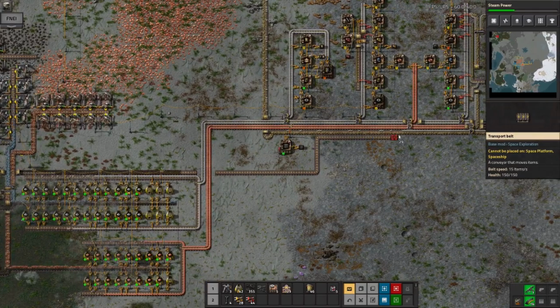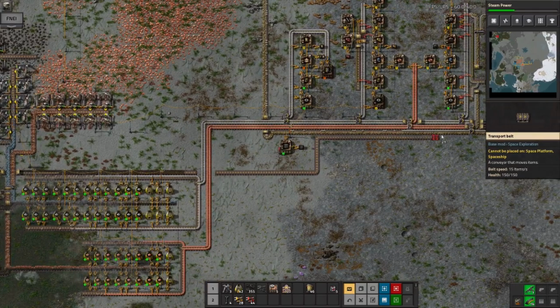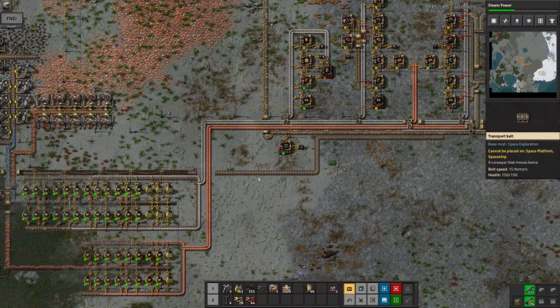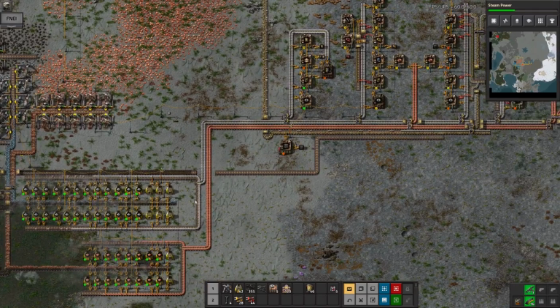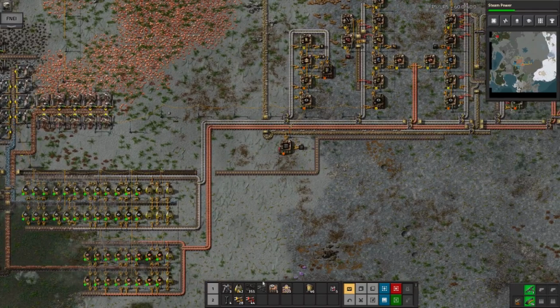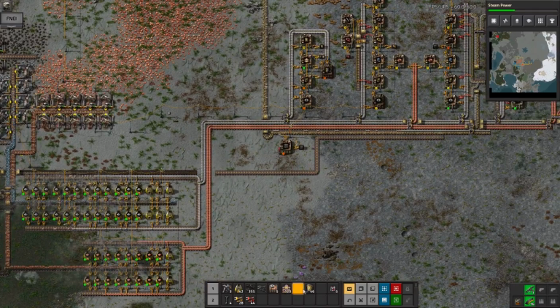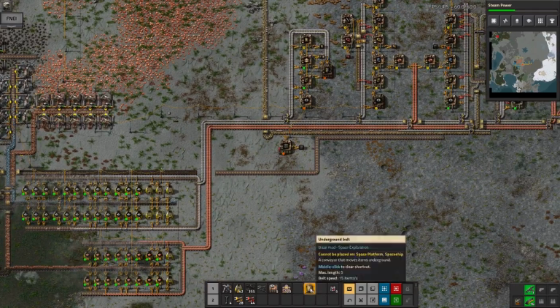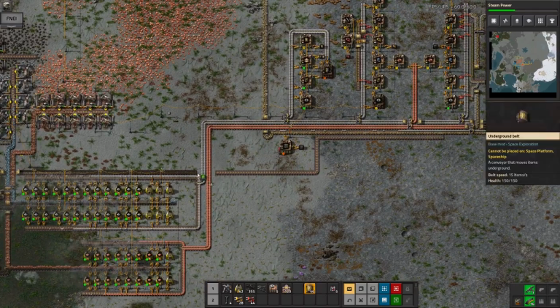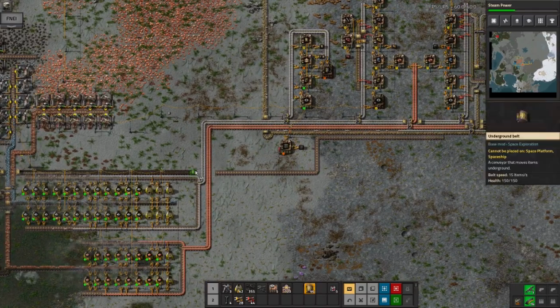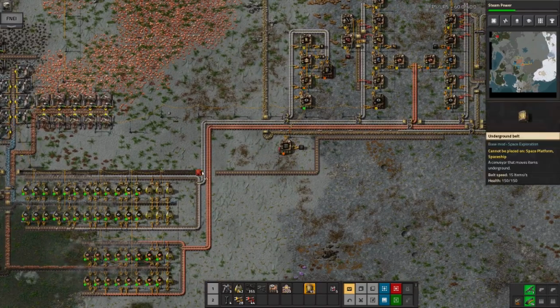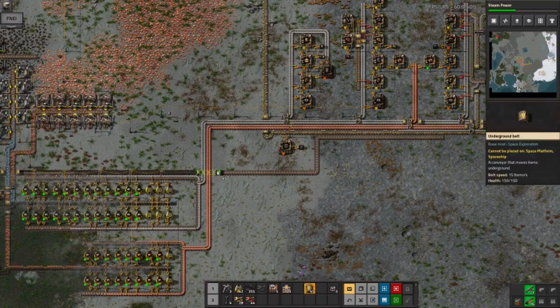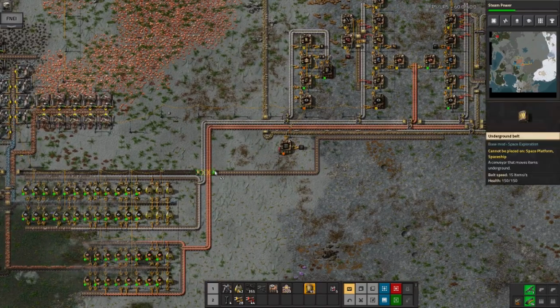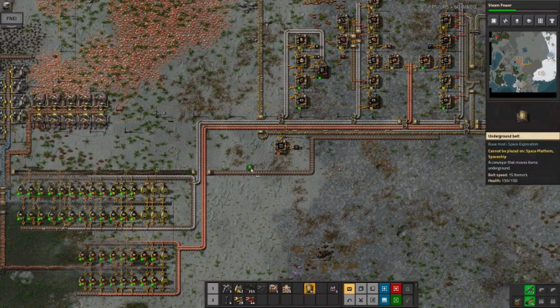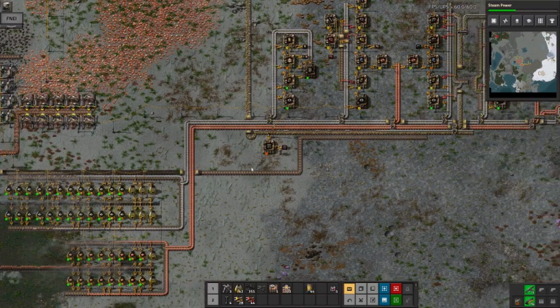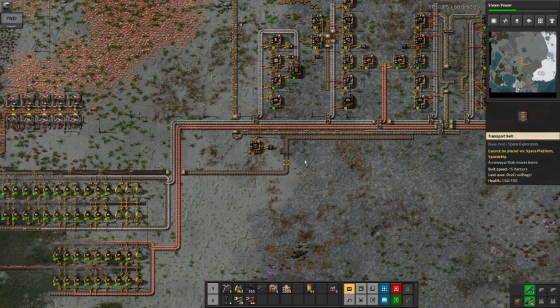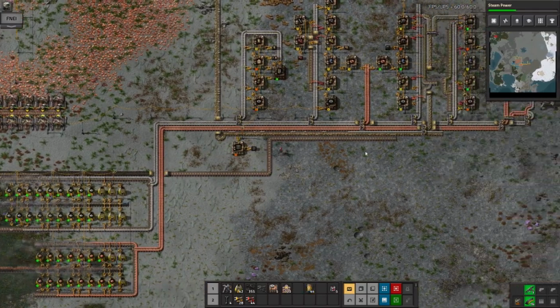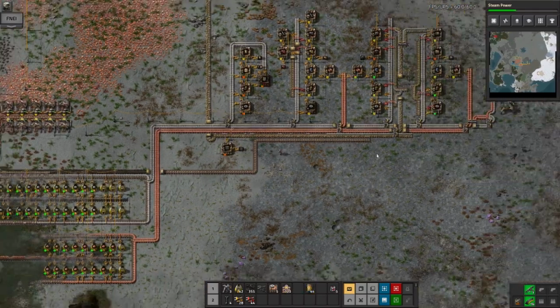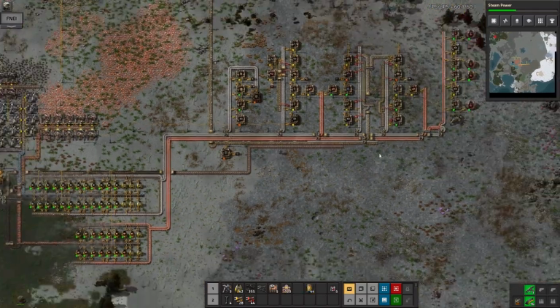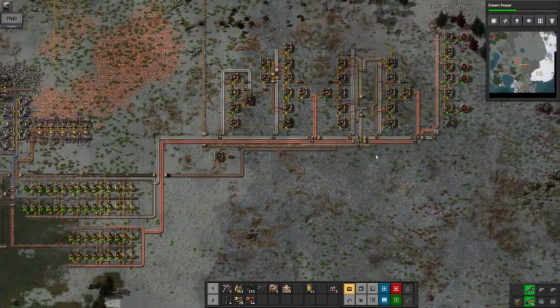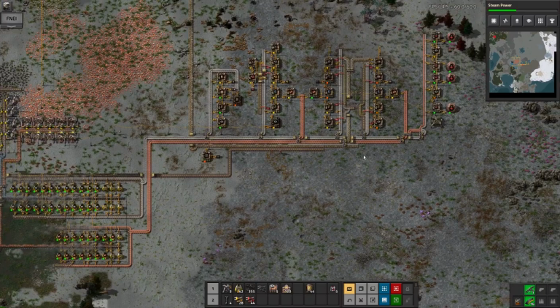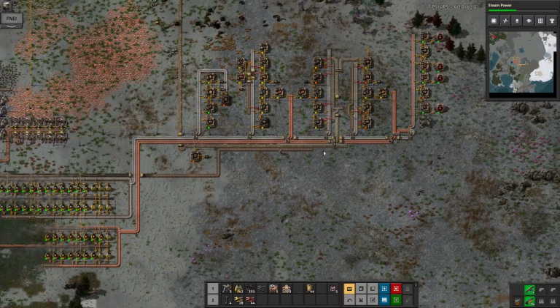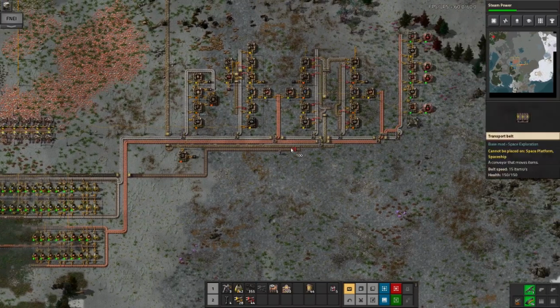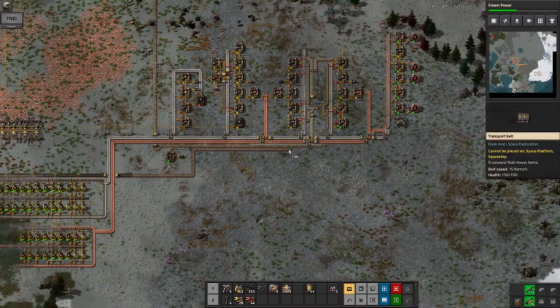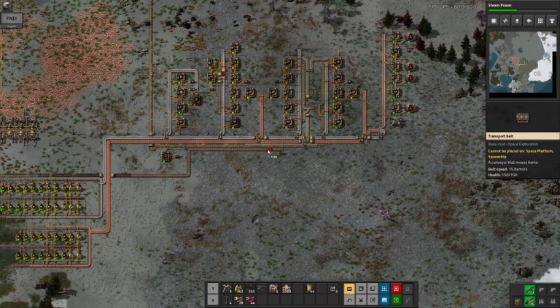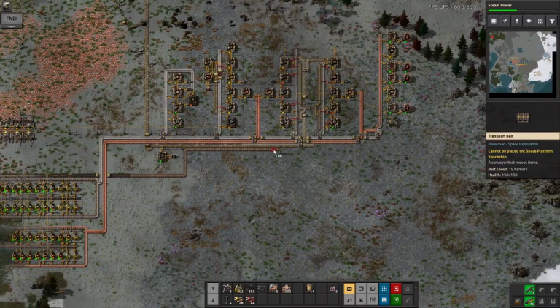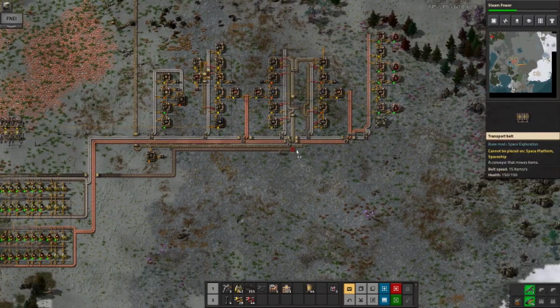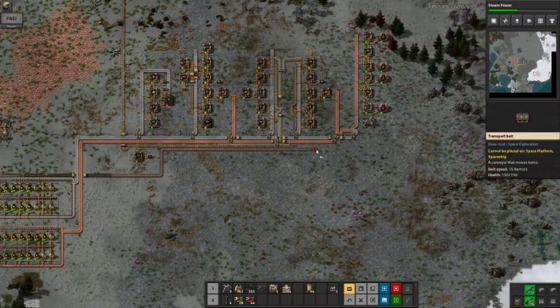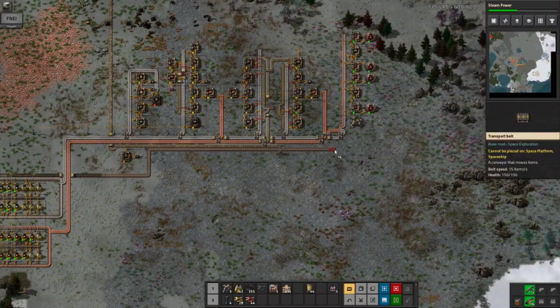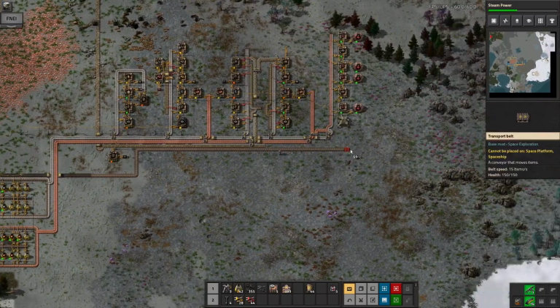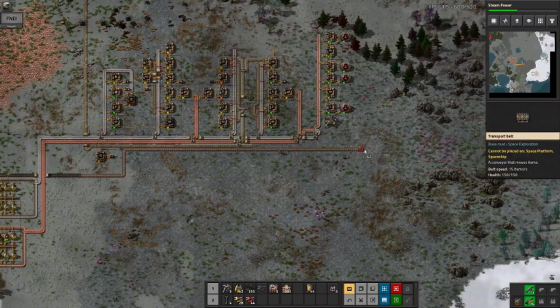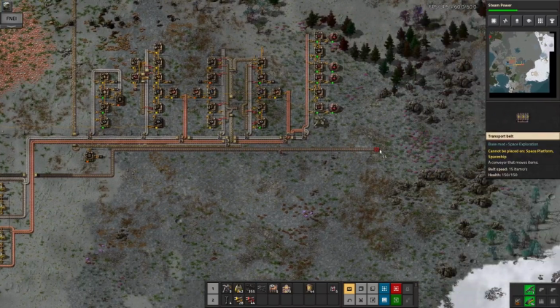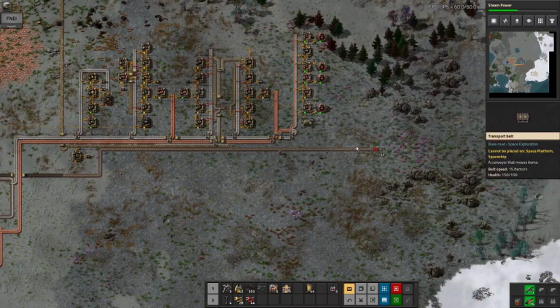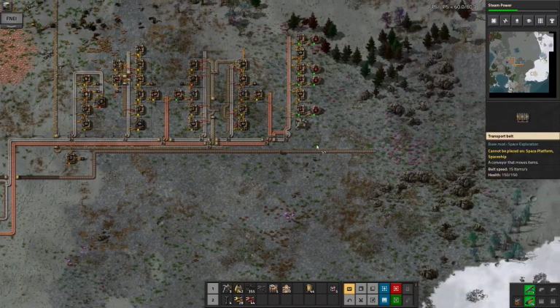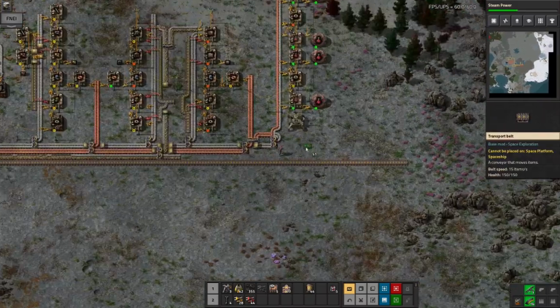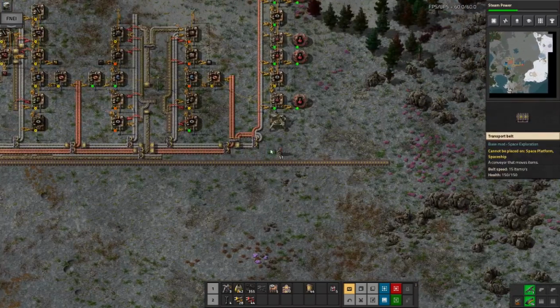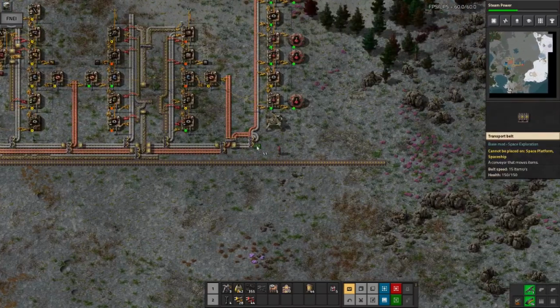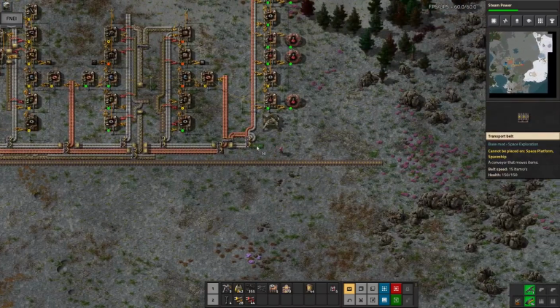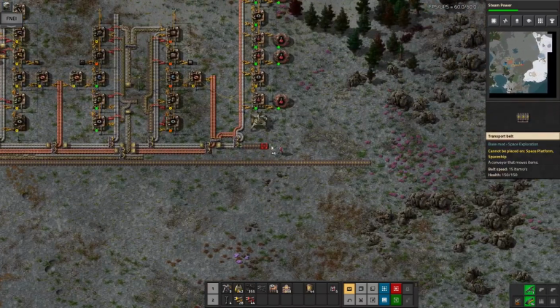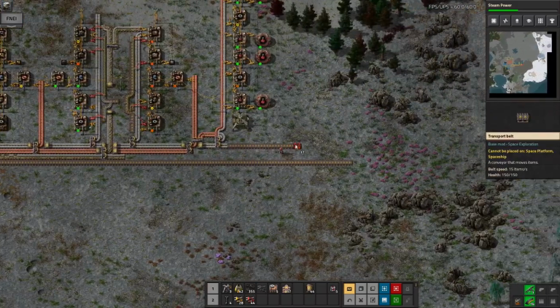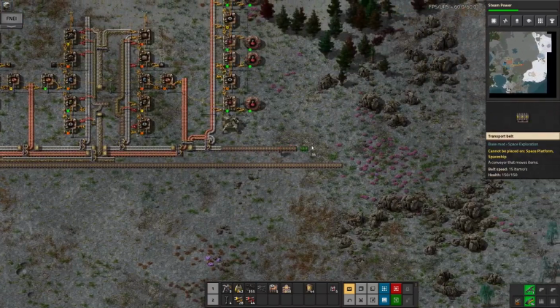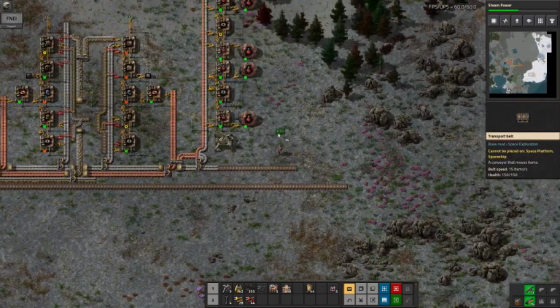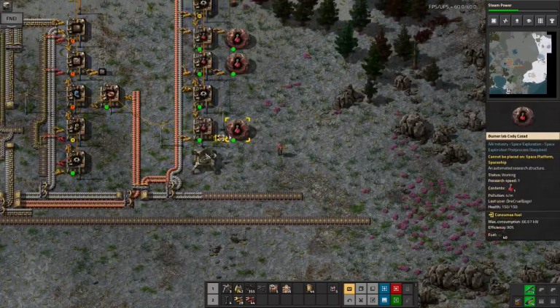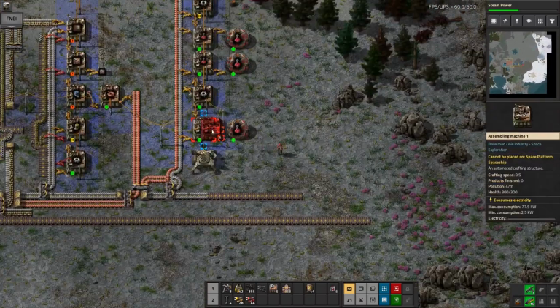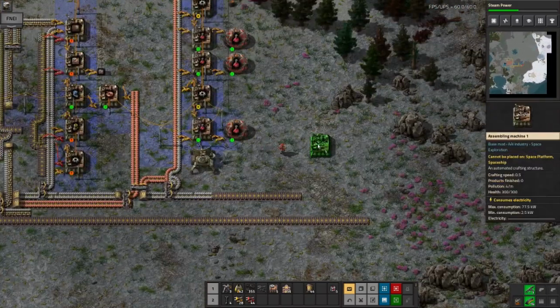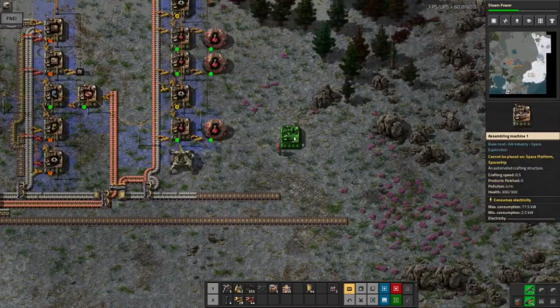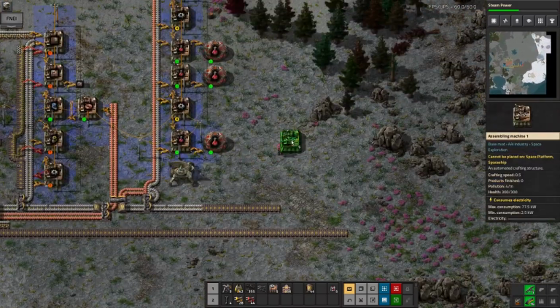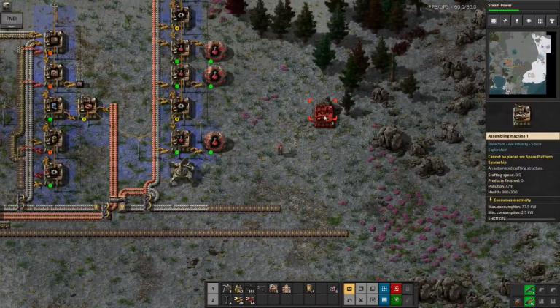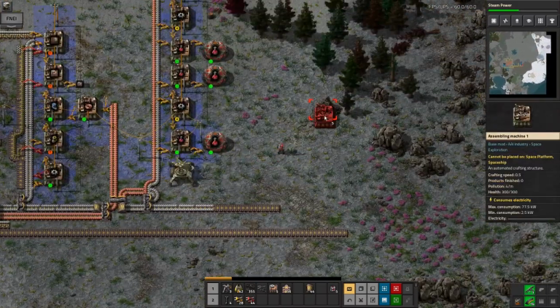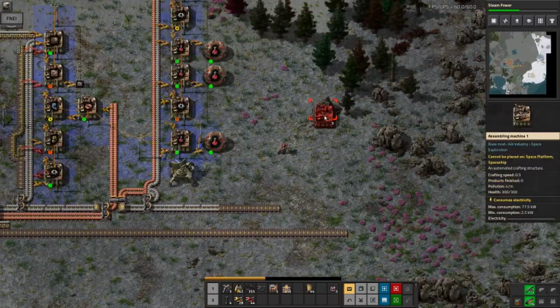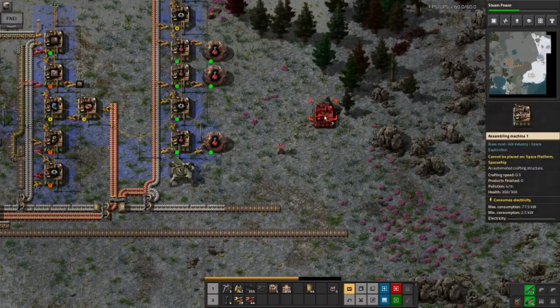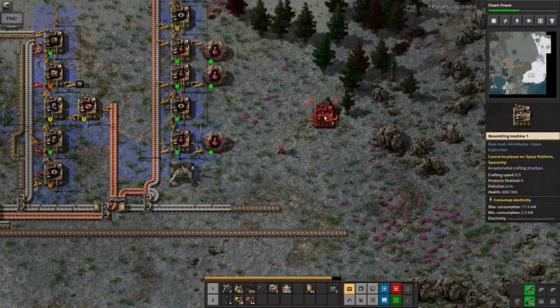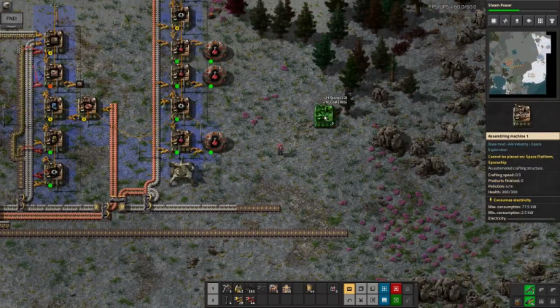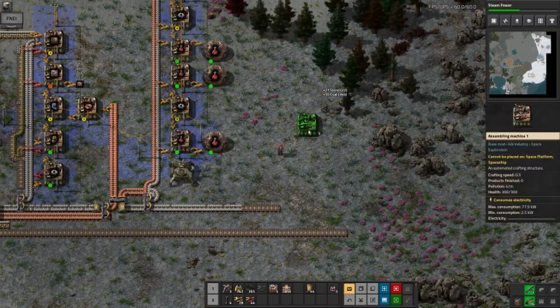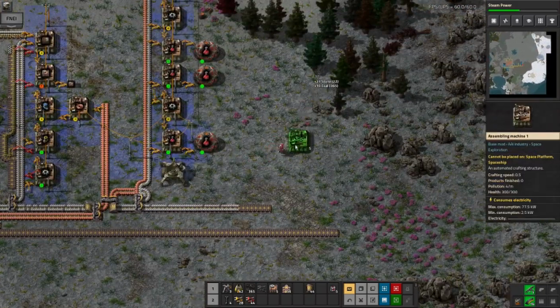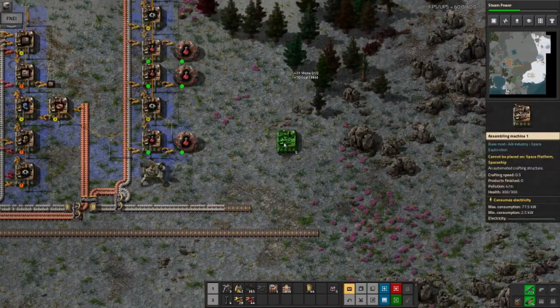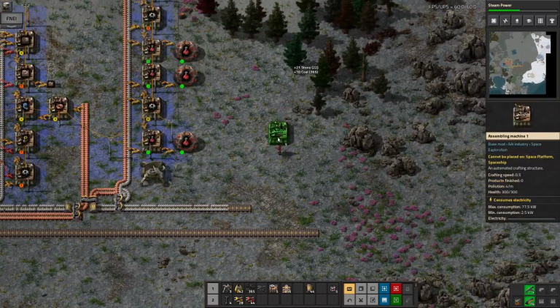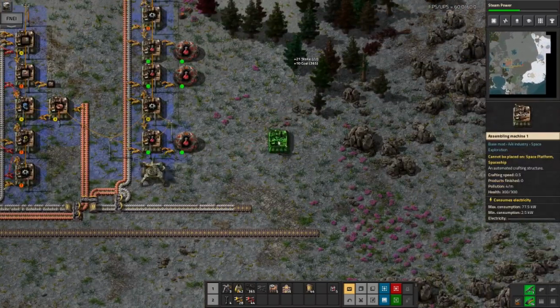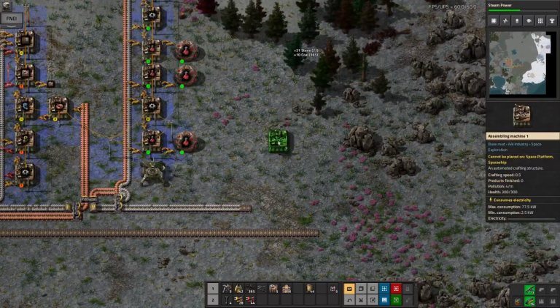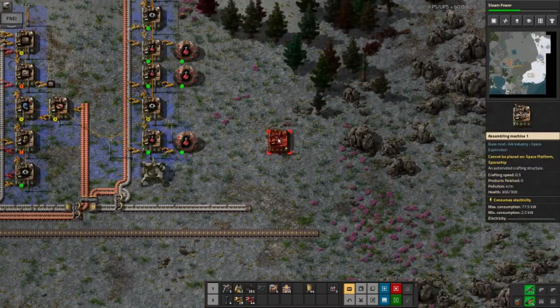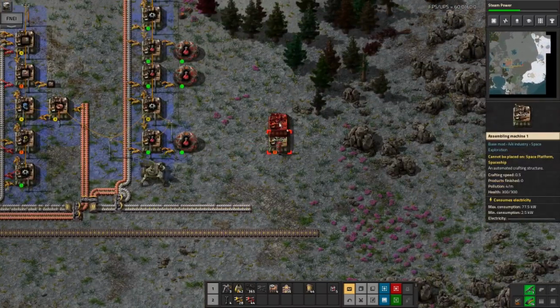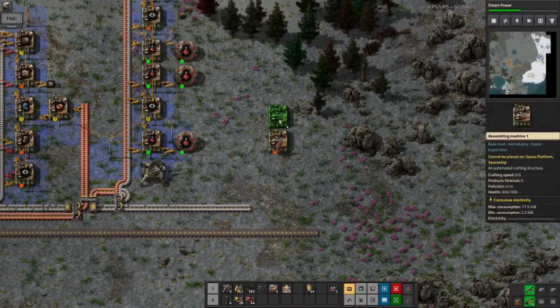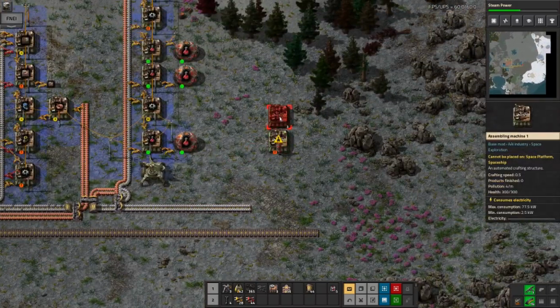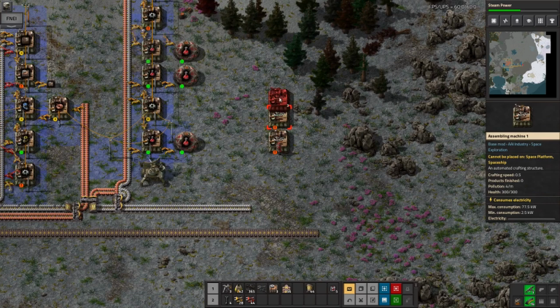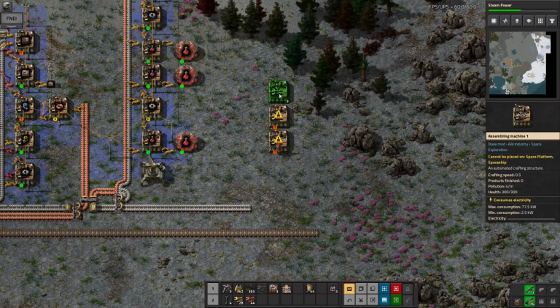This is the advantage of having the belts on the bus — every time I run out of them I can just grab another 200 out of the box there. Which is fantastic.